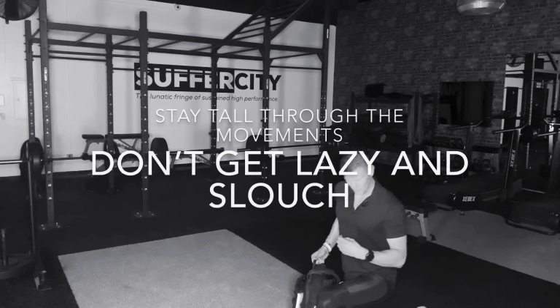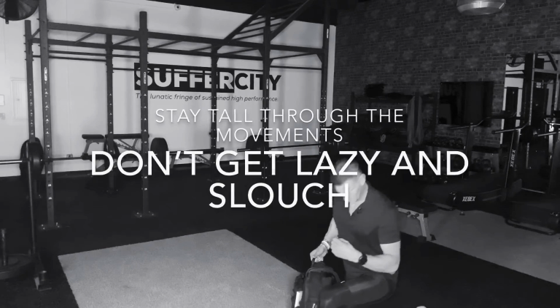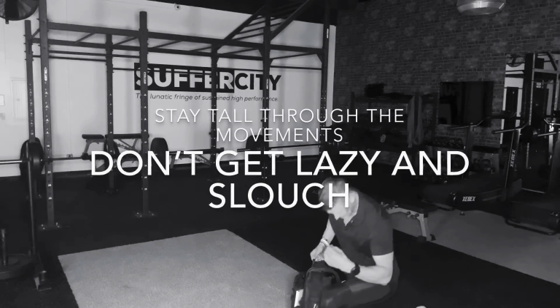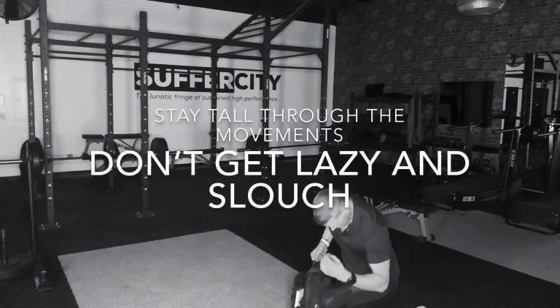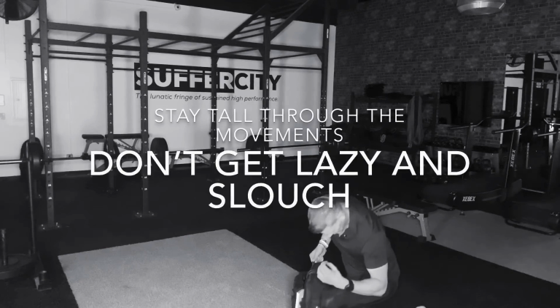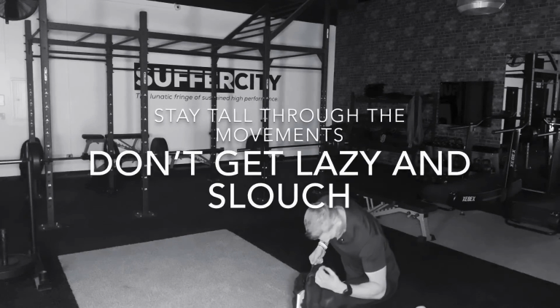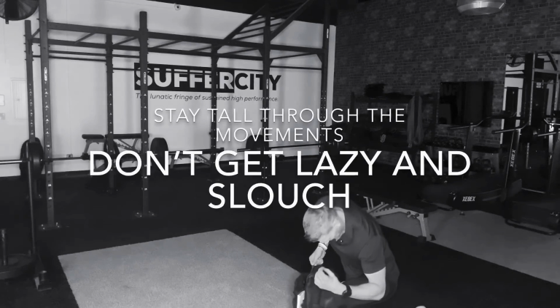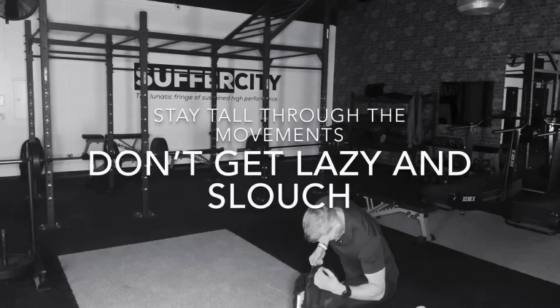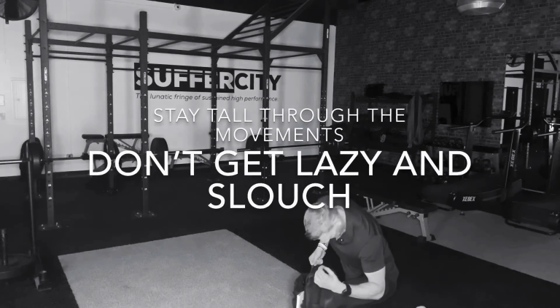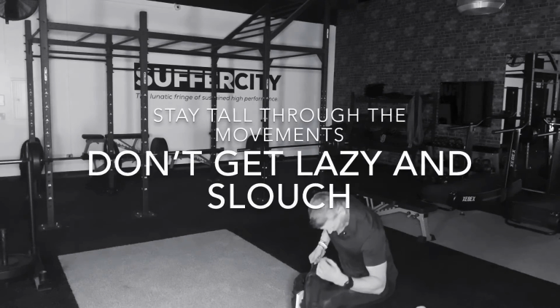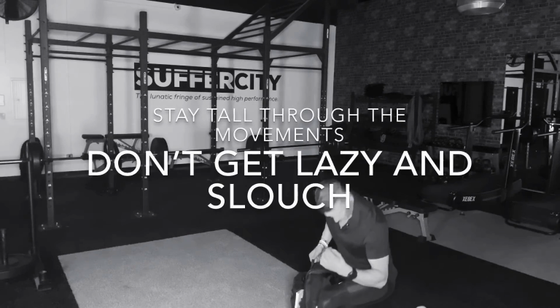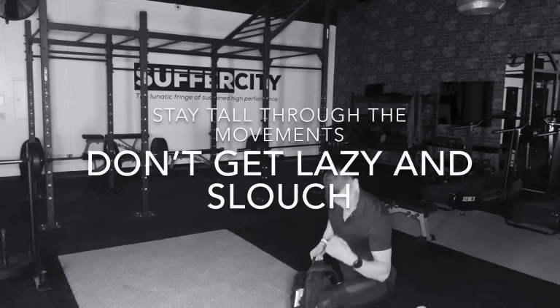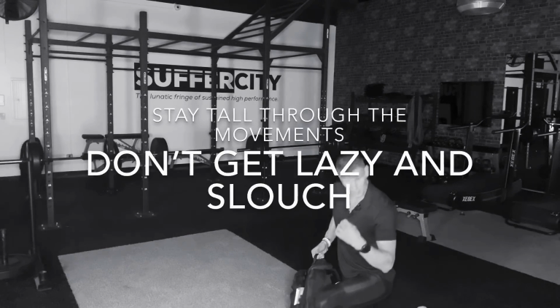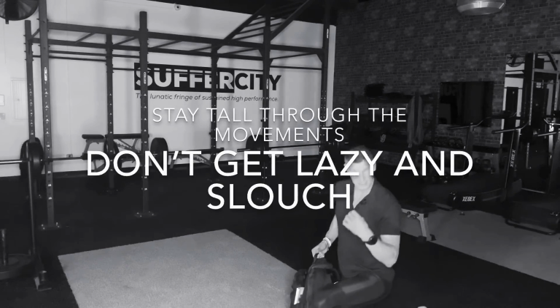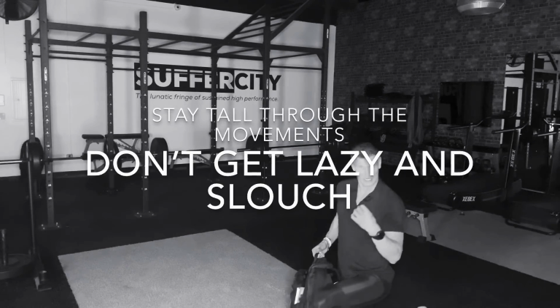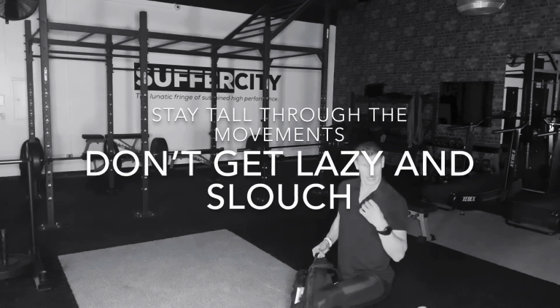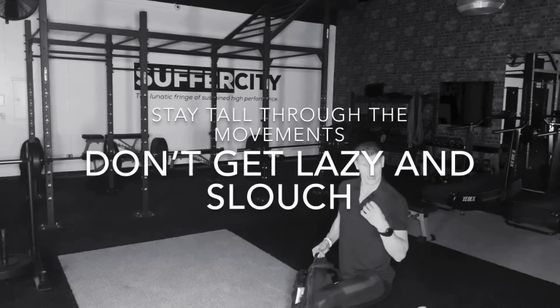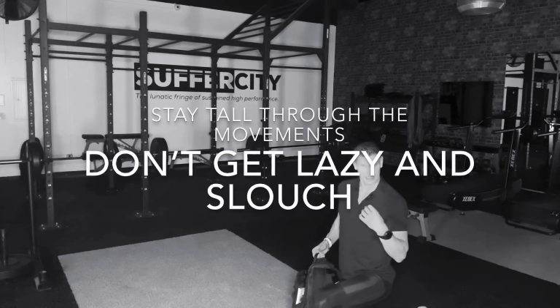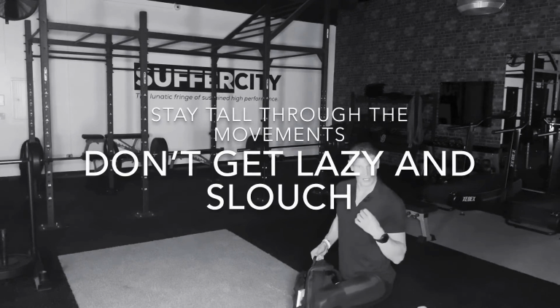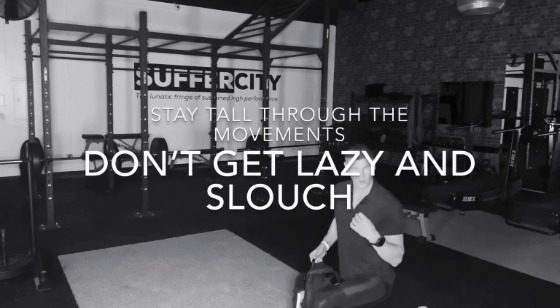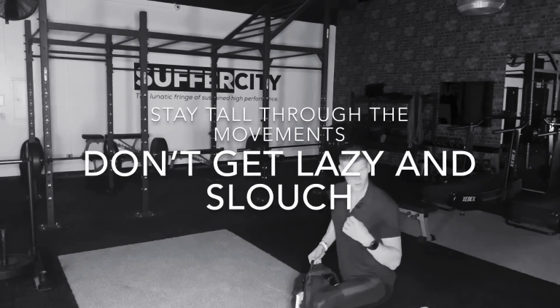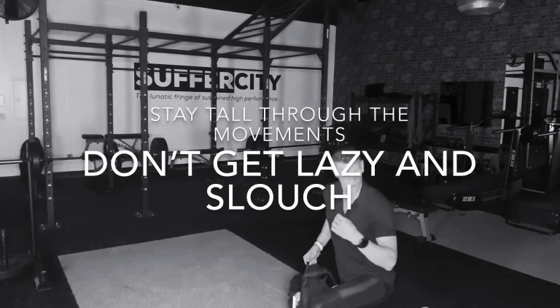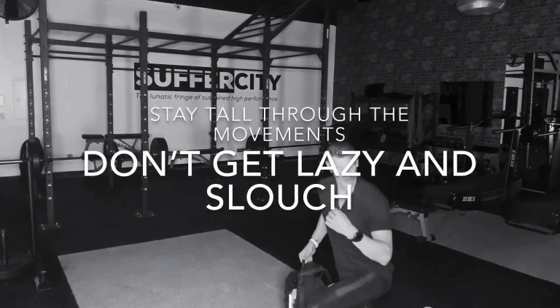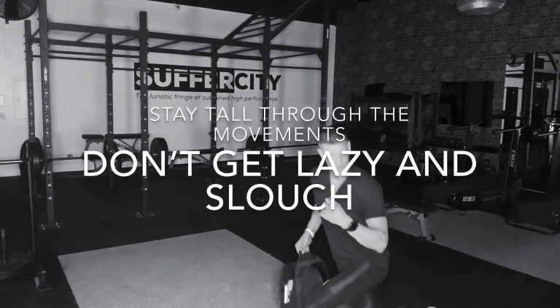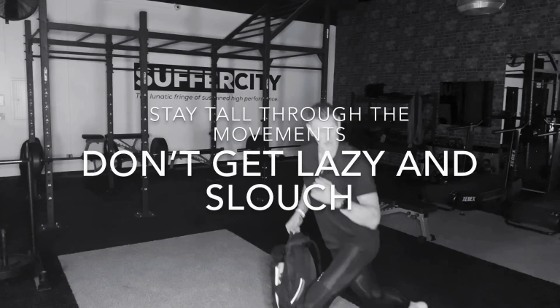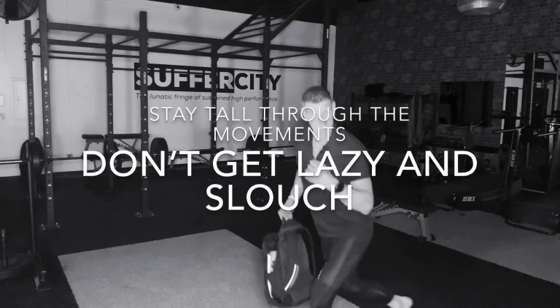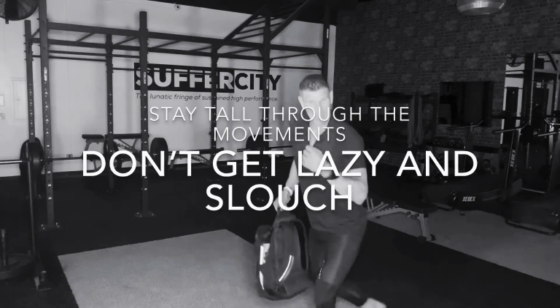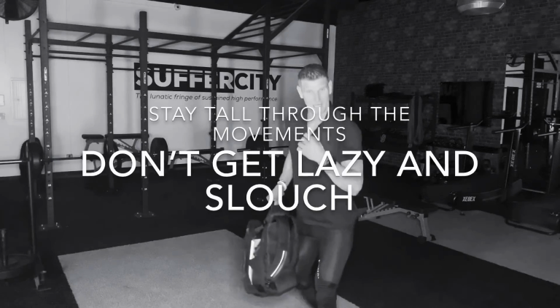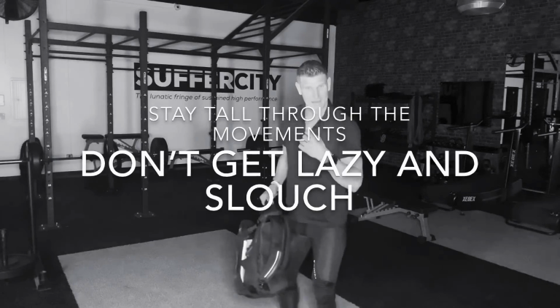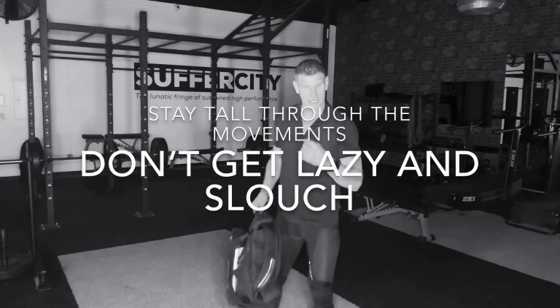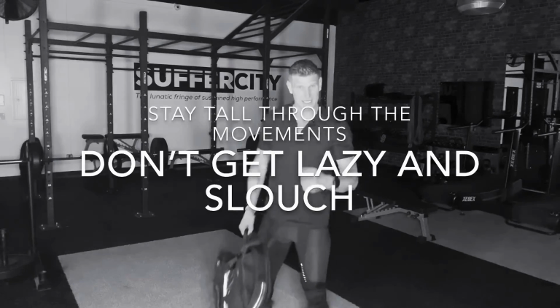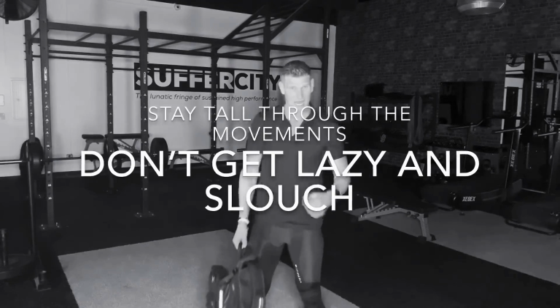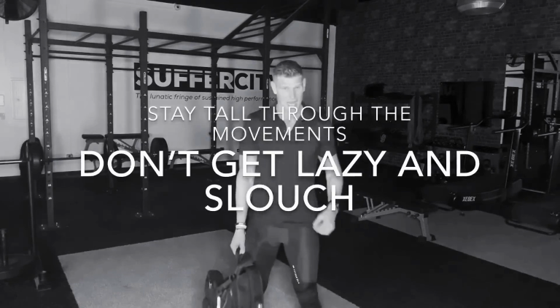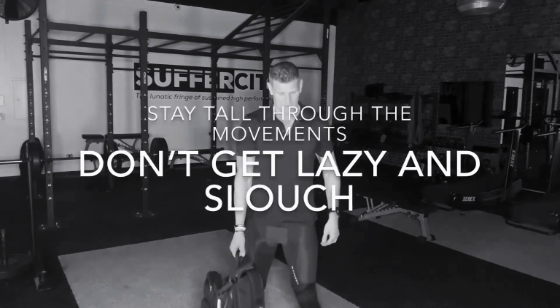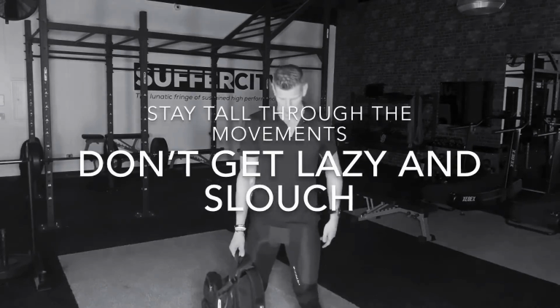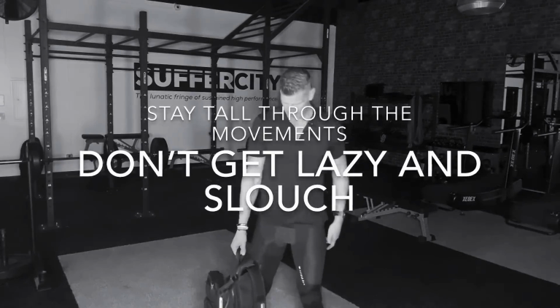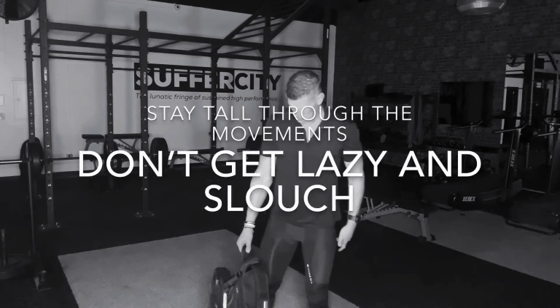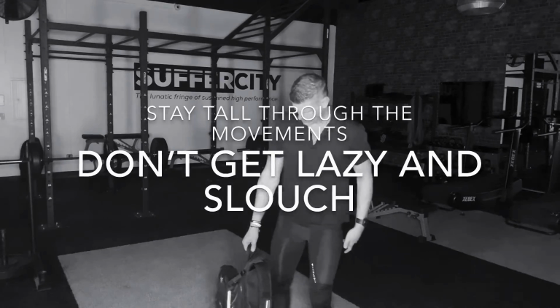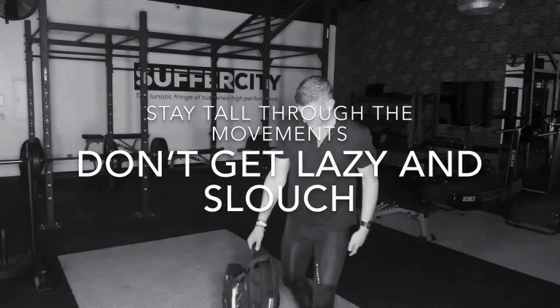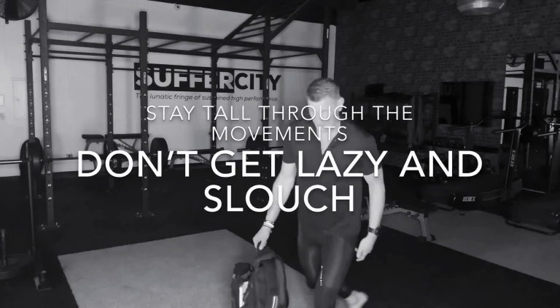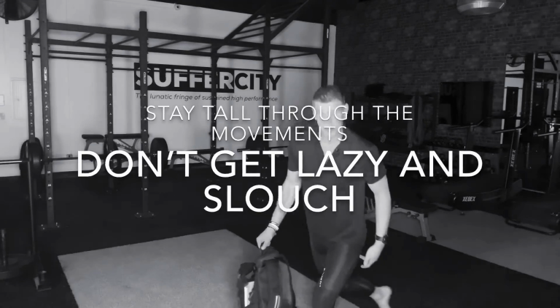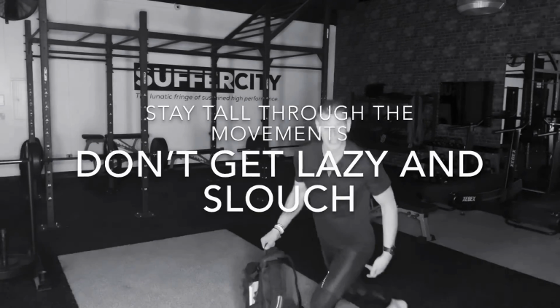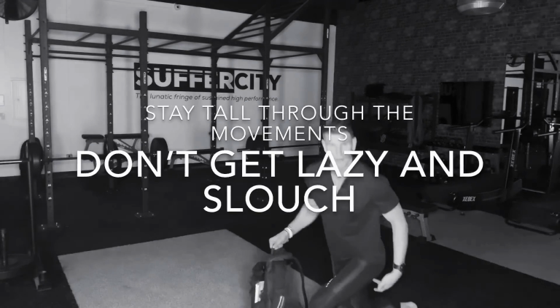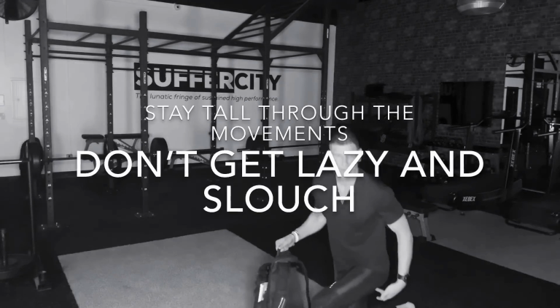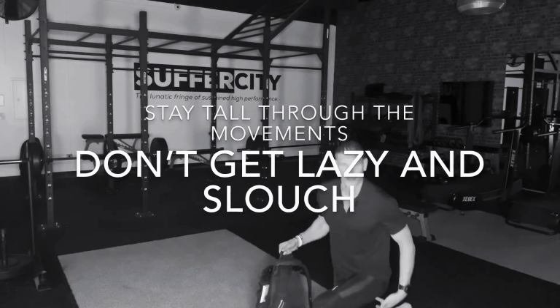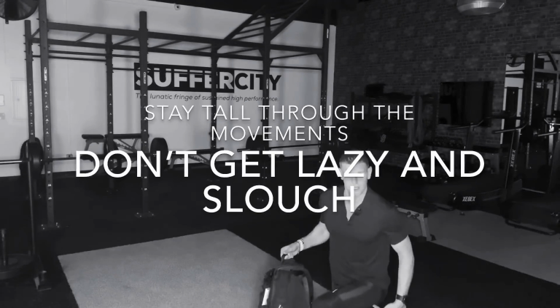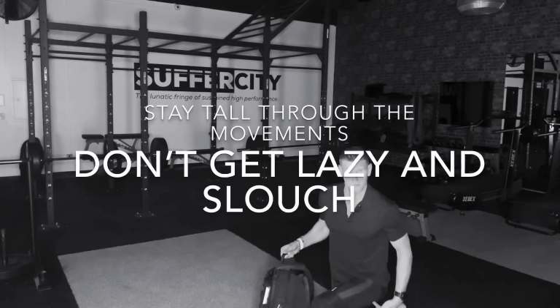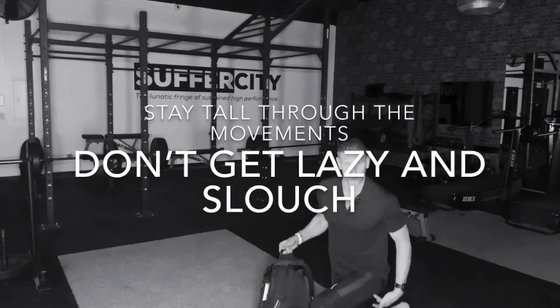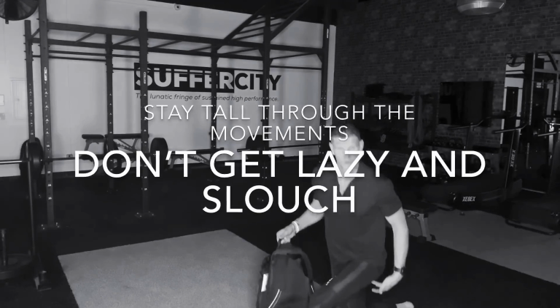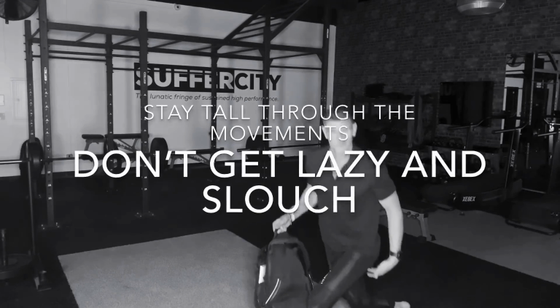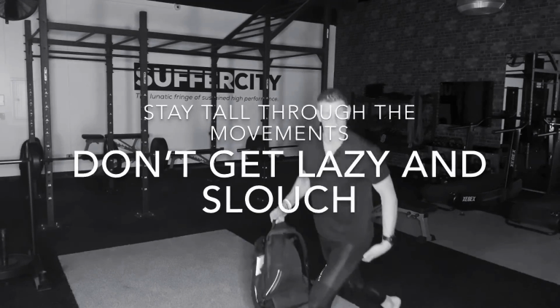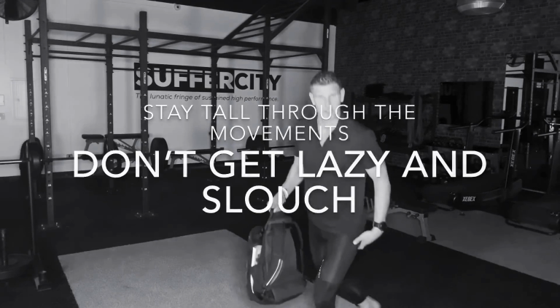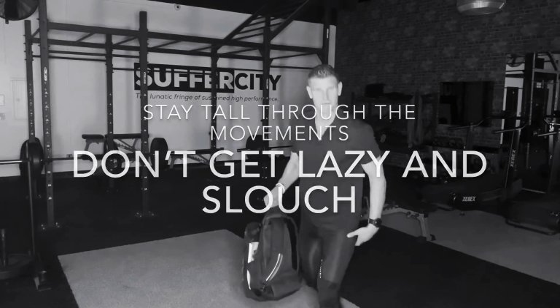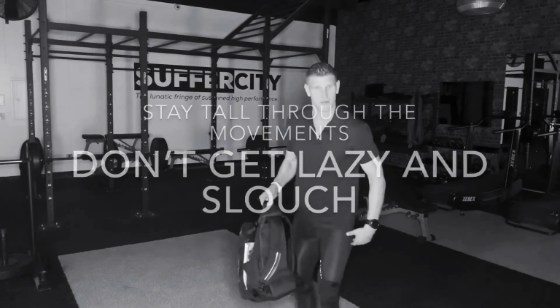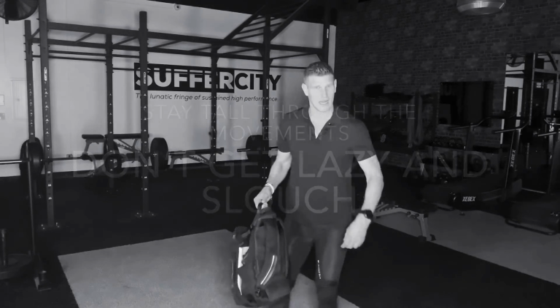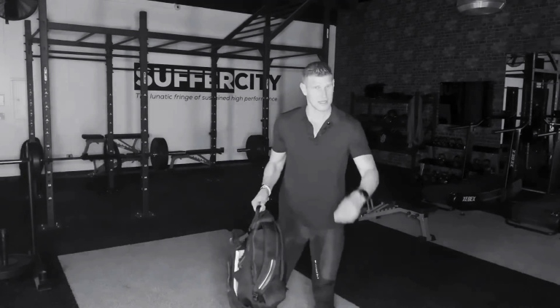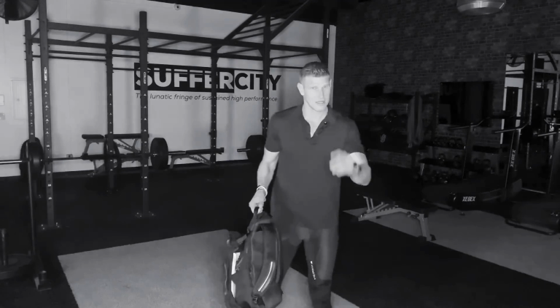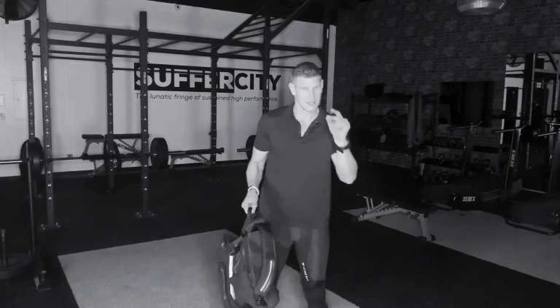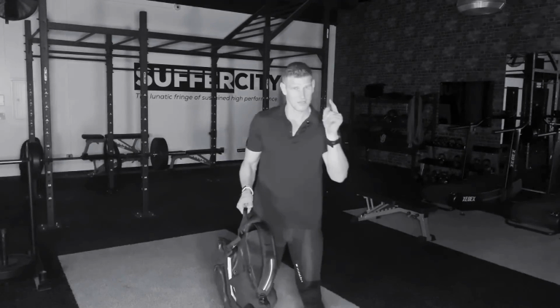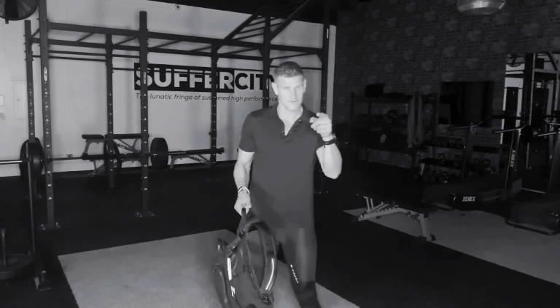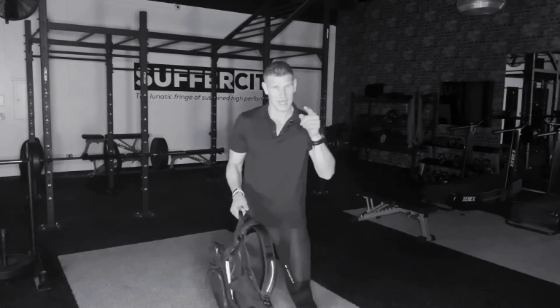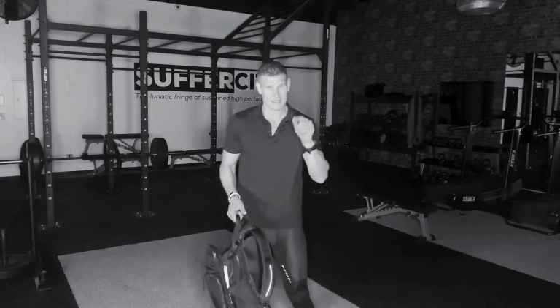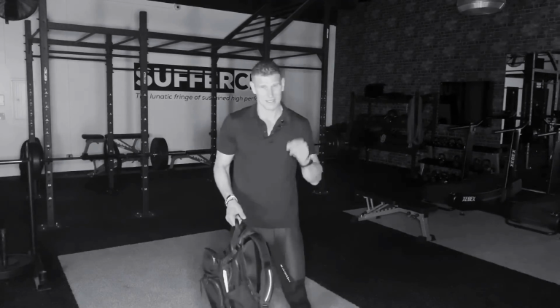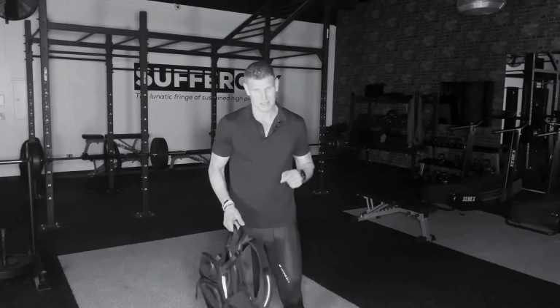Don't find yourself getting bent over here. Stay nice and tall, right back up to the top. Good grip, good move, good breath. You've got this.